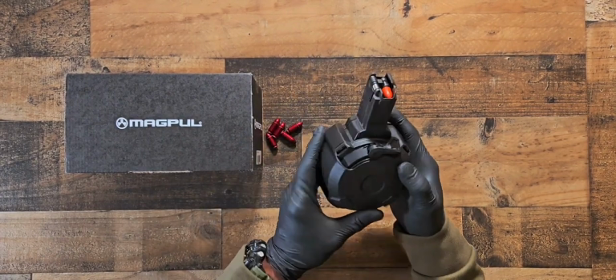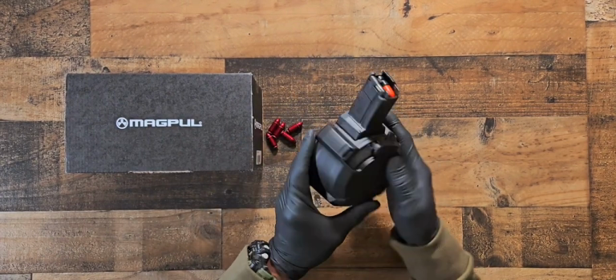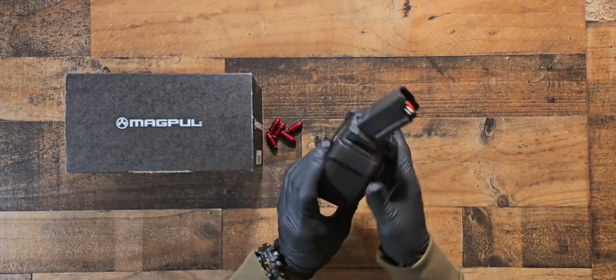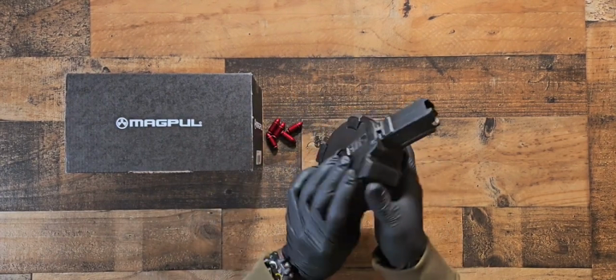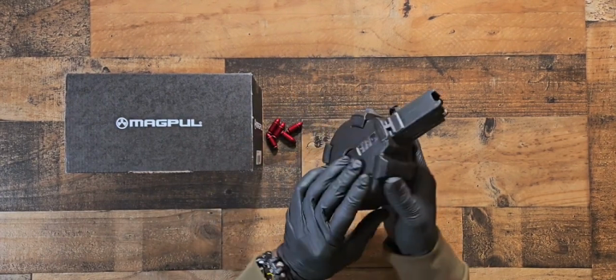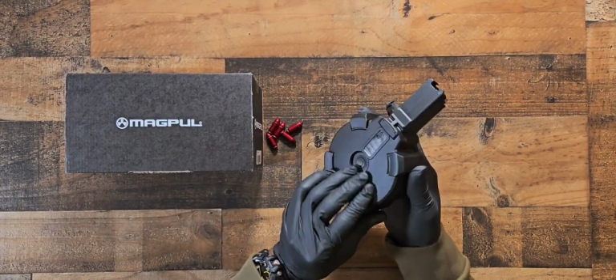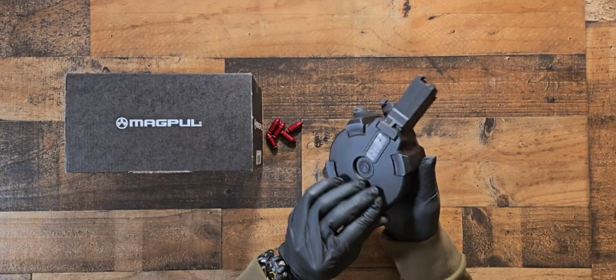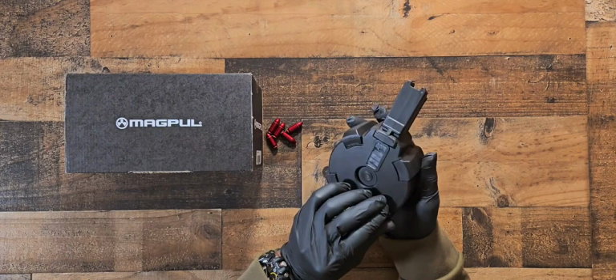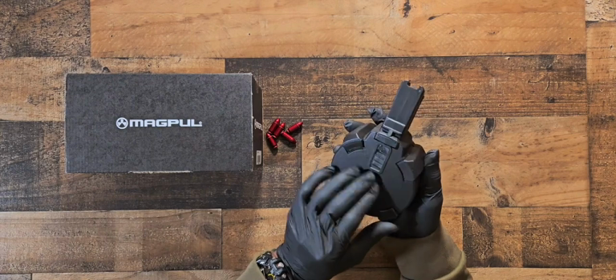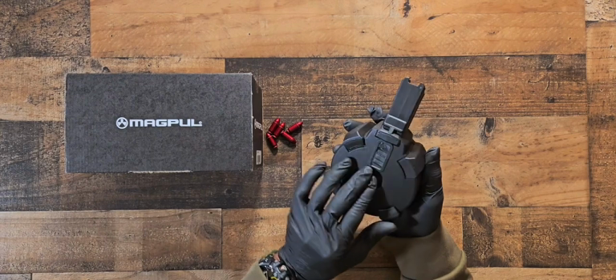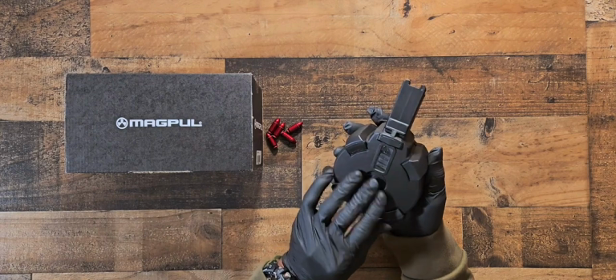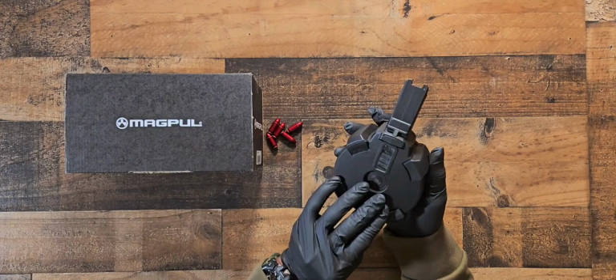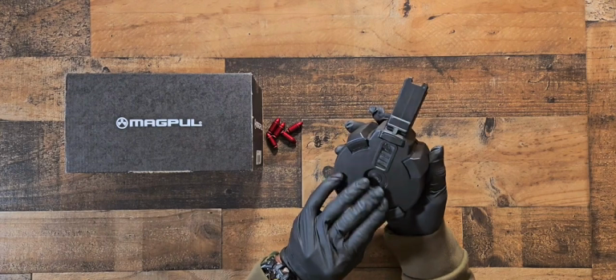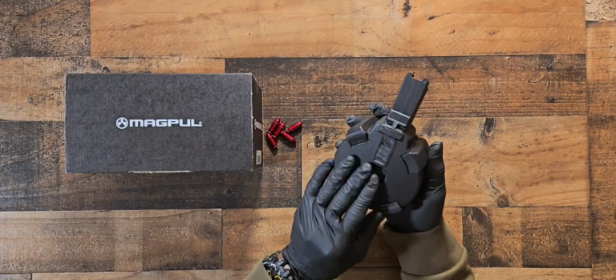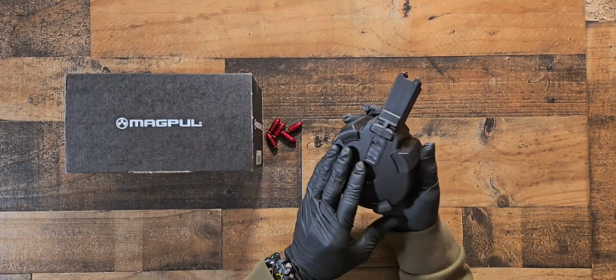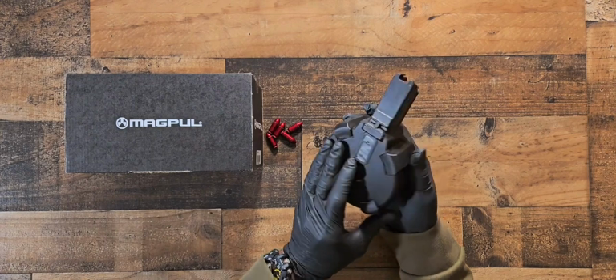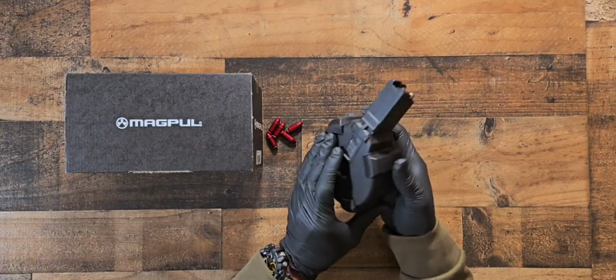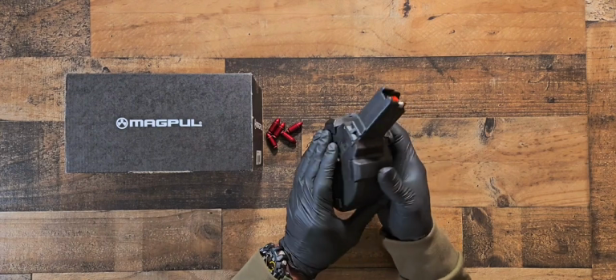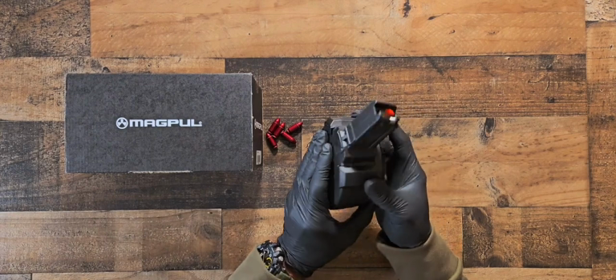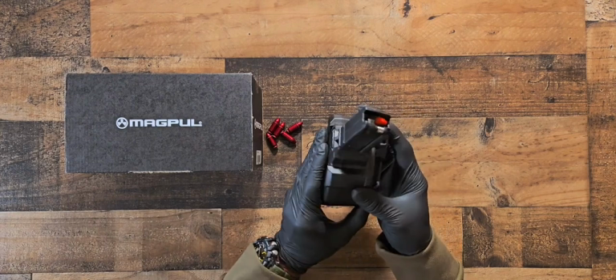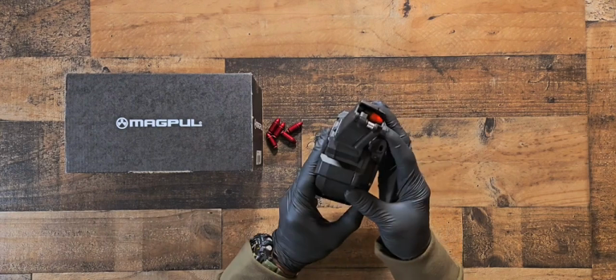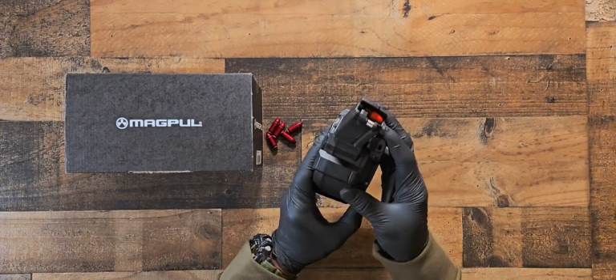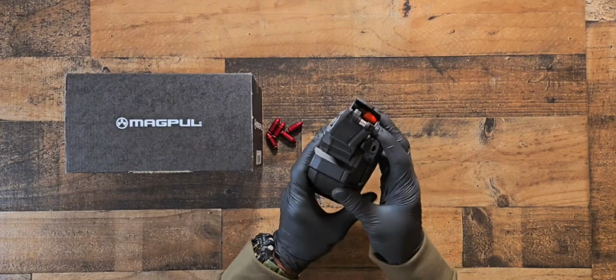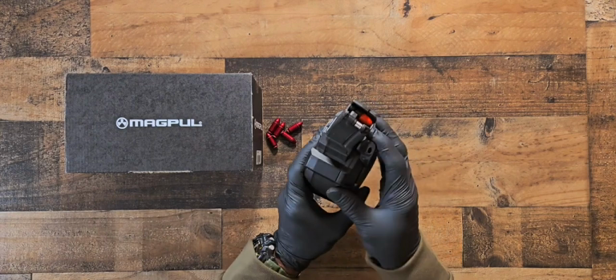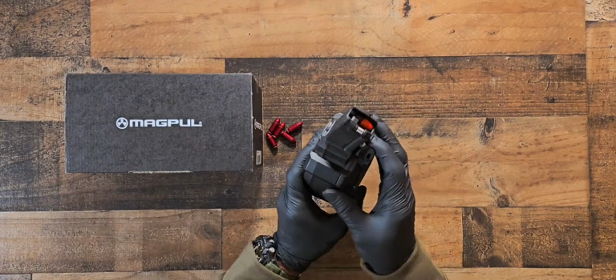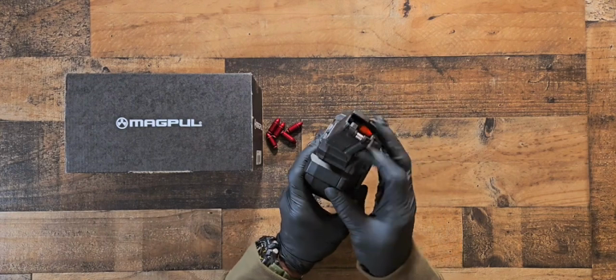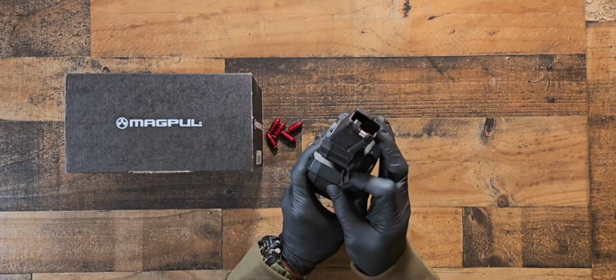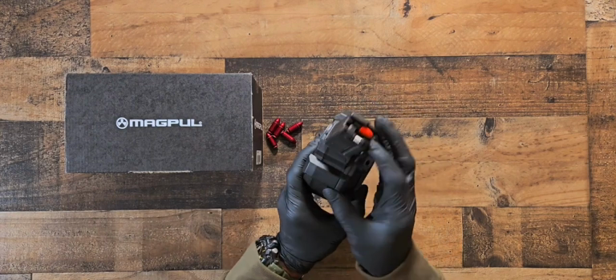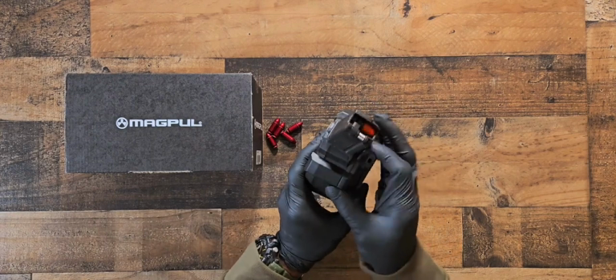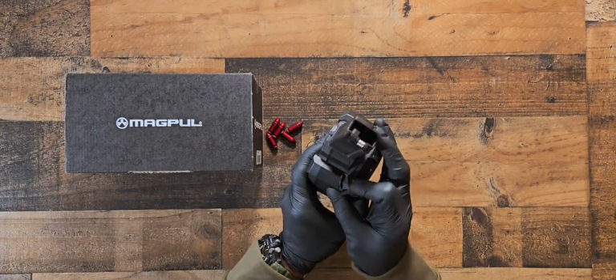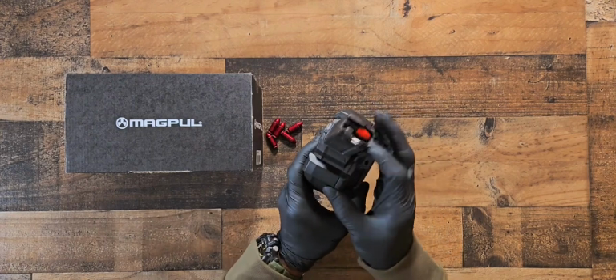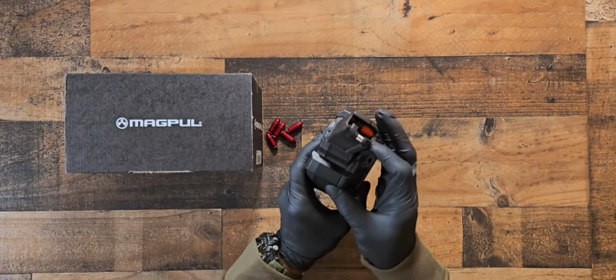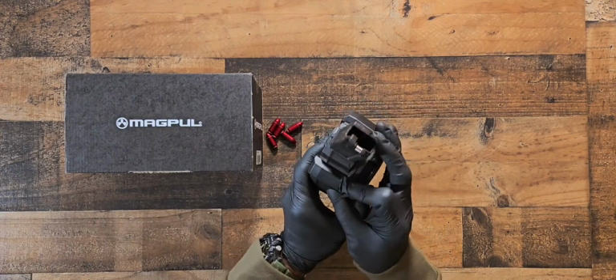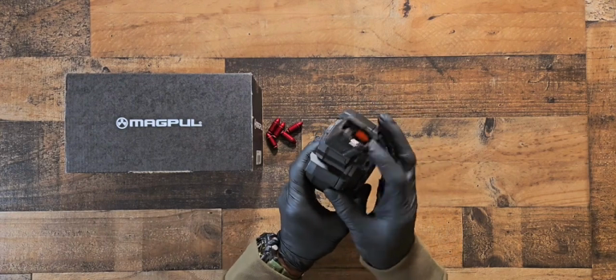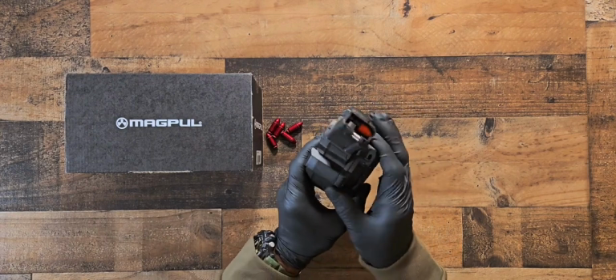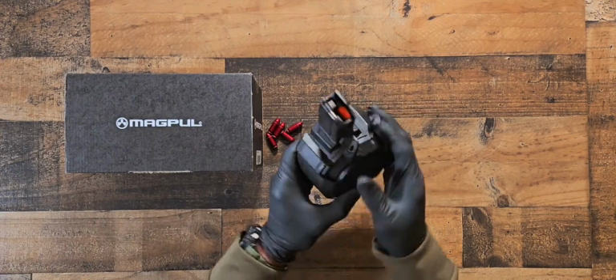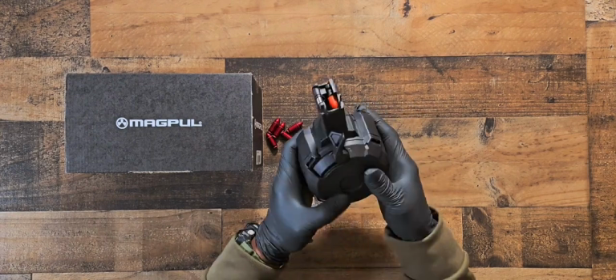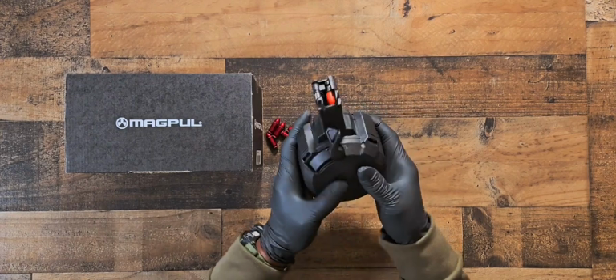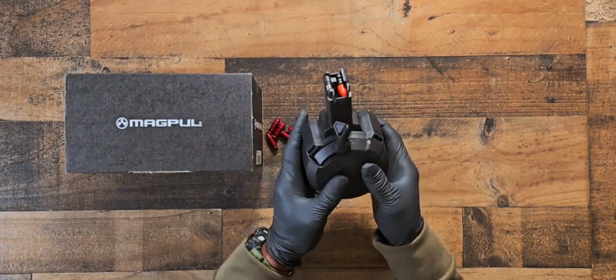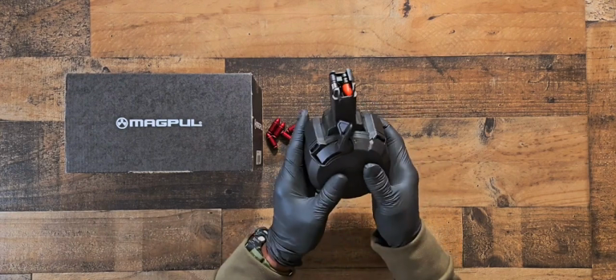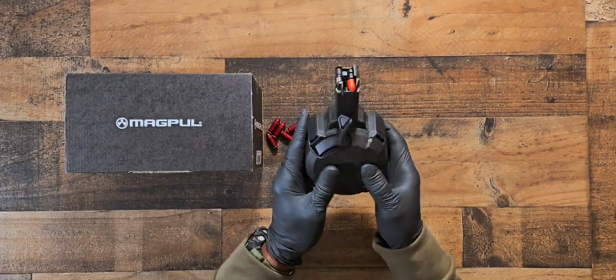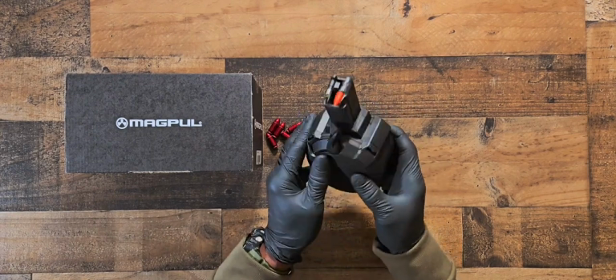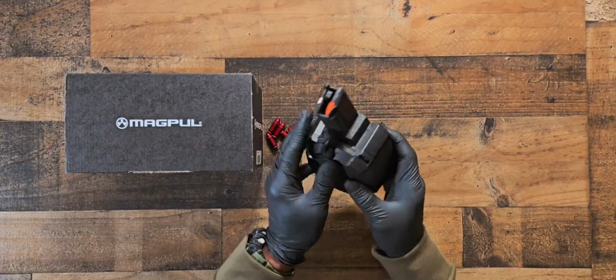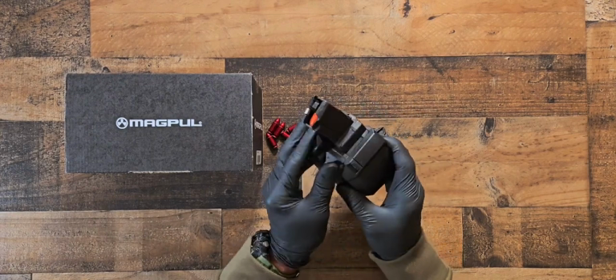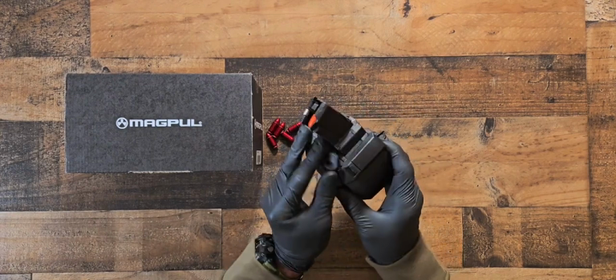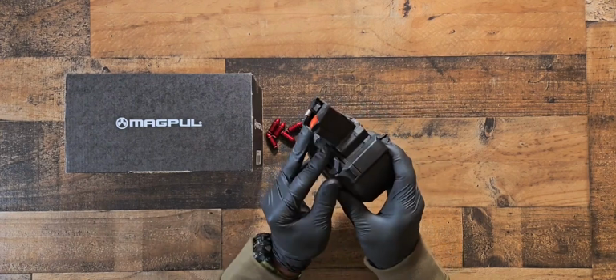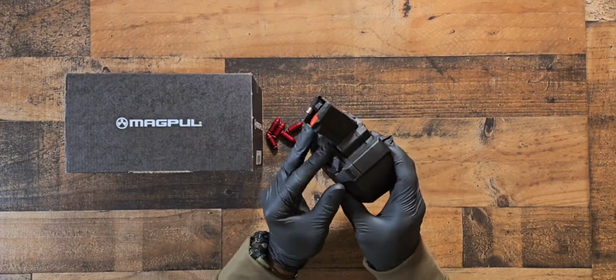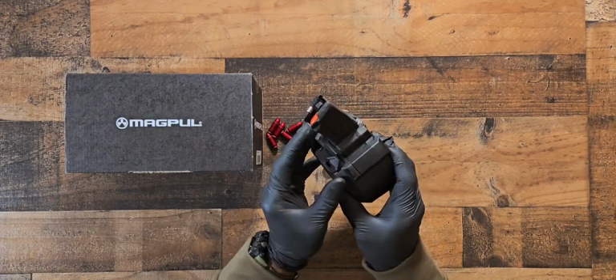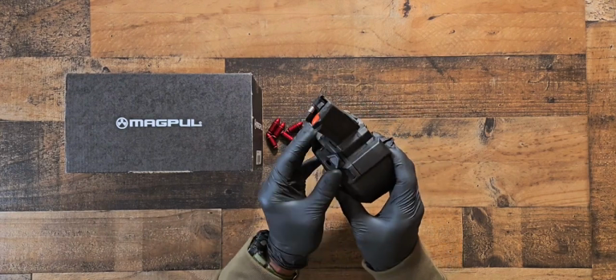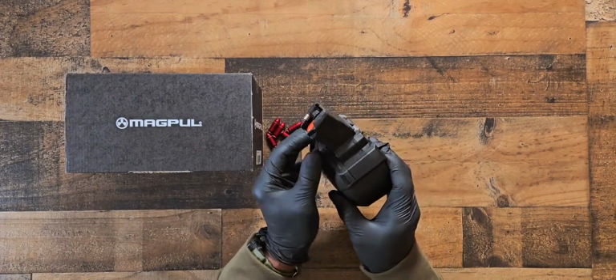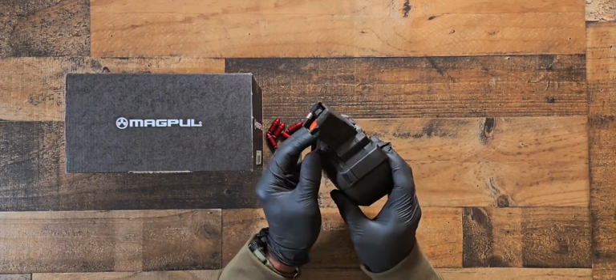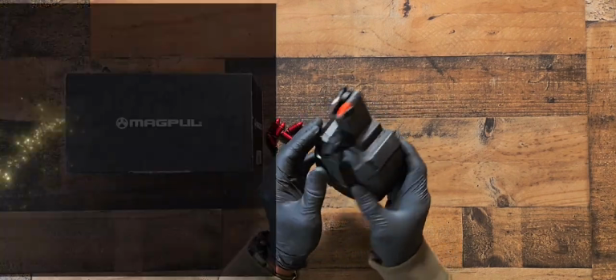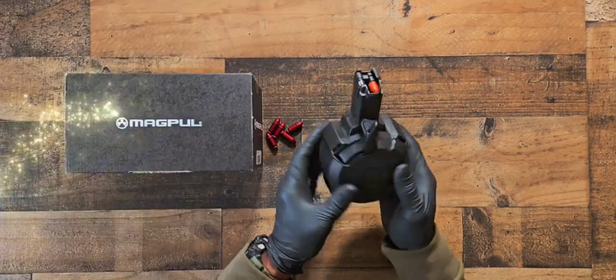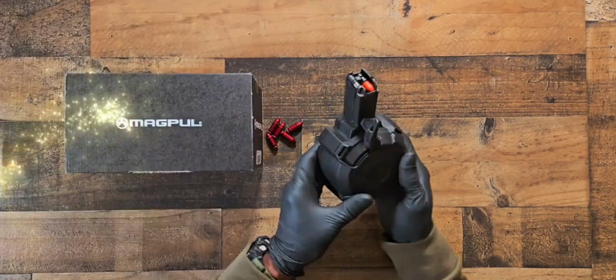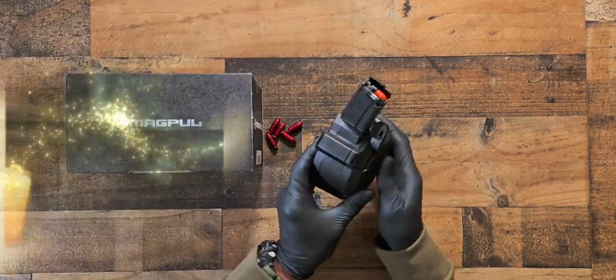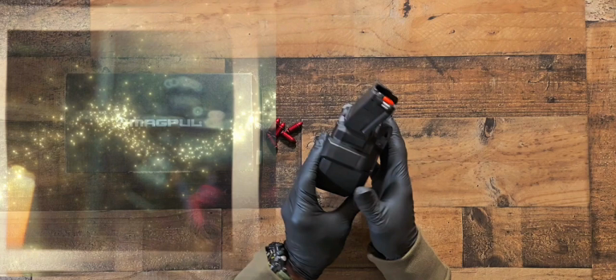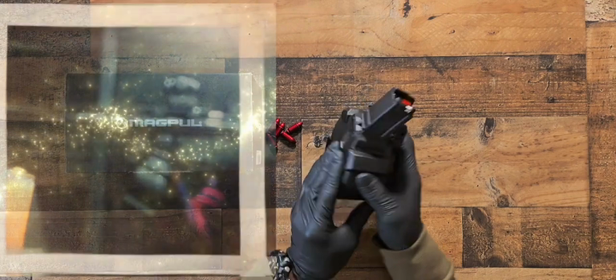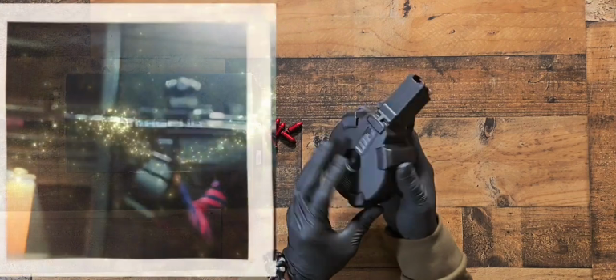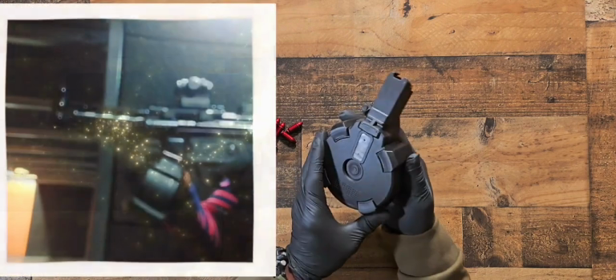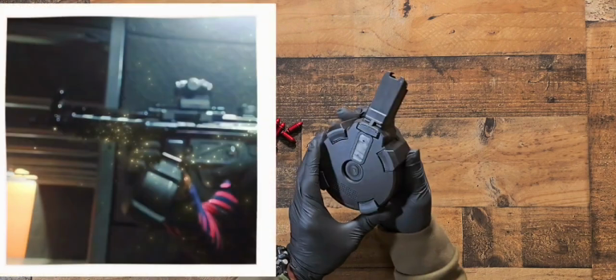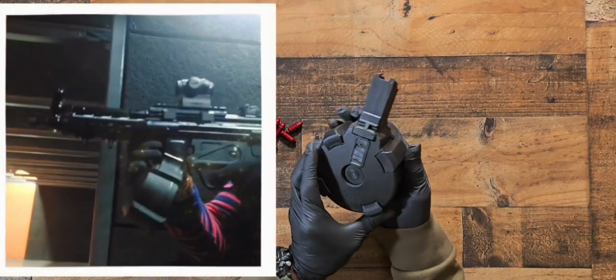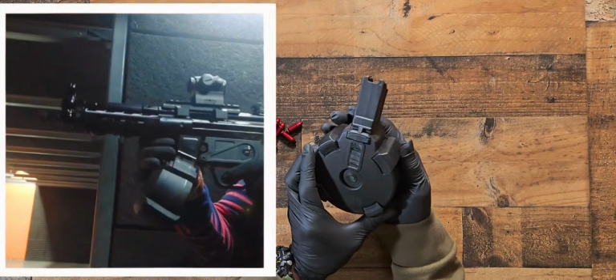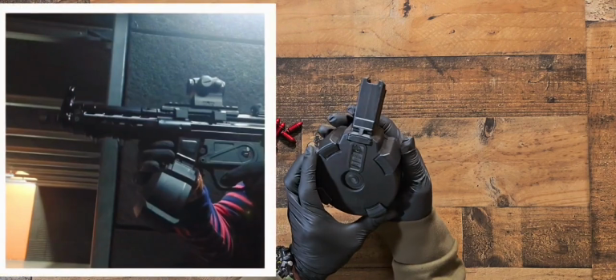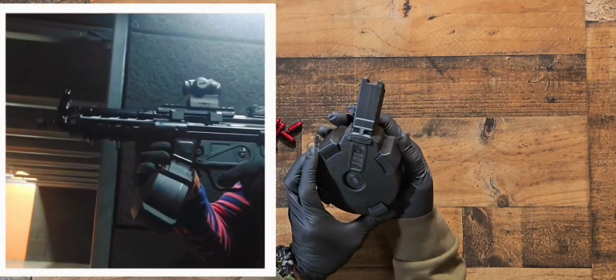This thing is plastic. Magpul claims it's more durable than steel, and it does have steel inserts and internals inside. It was a lot of fun at the range.